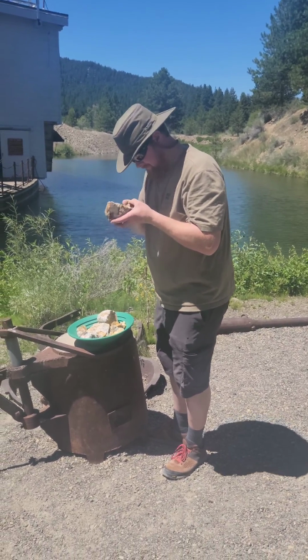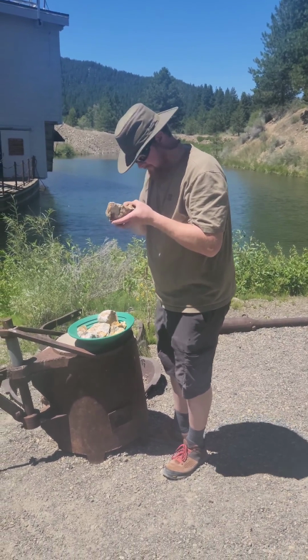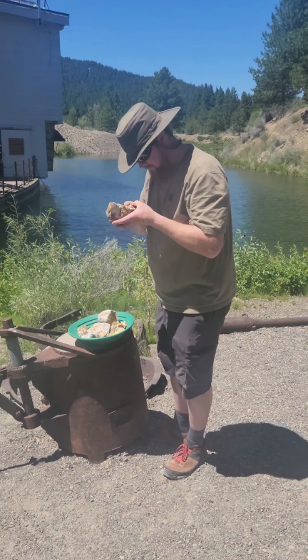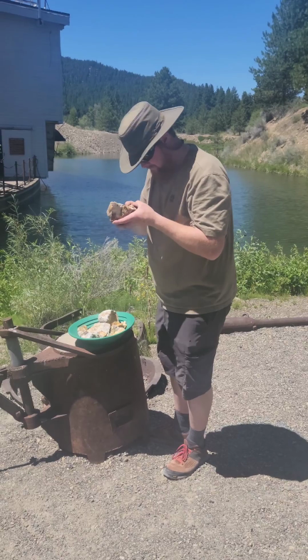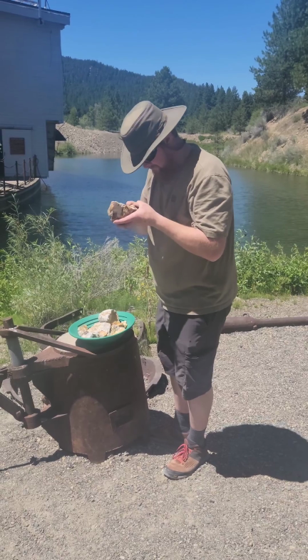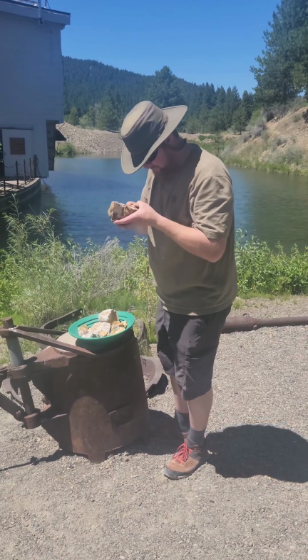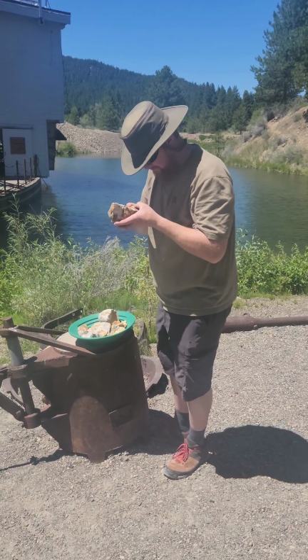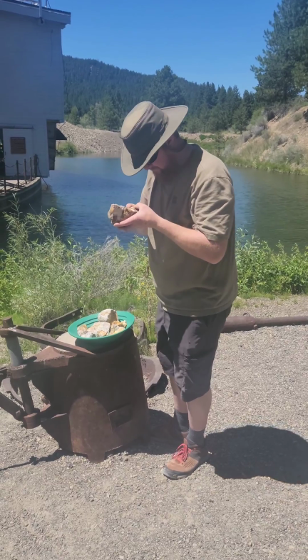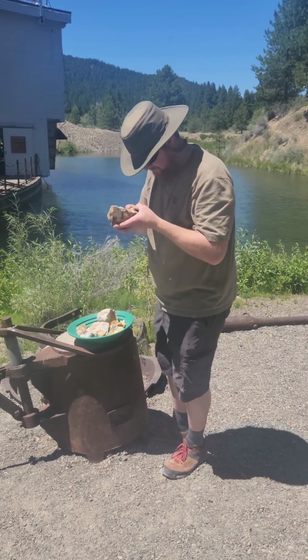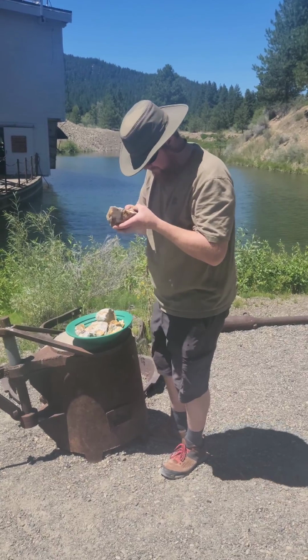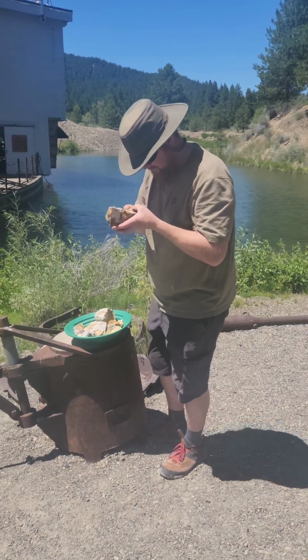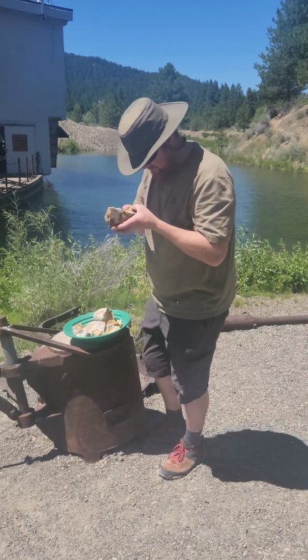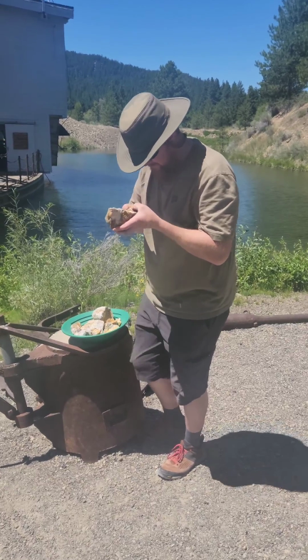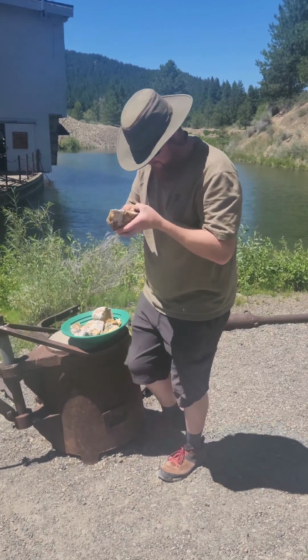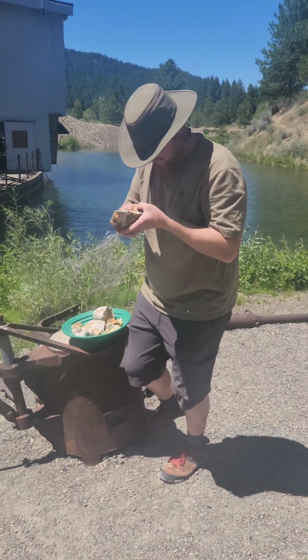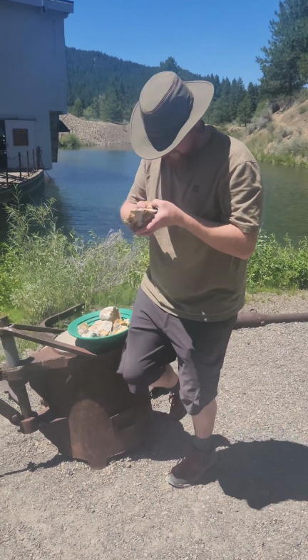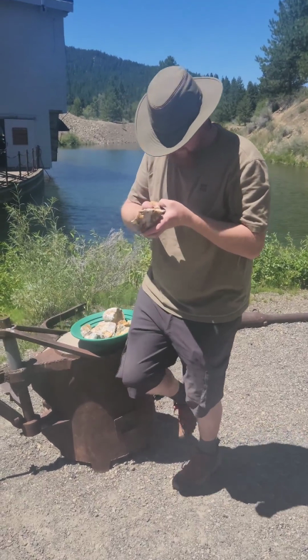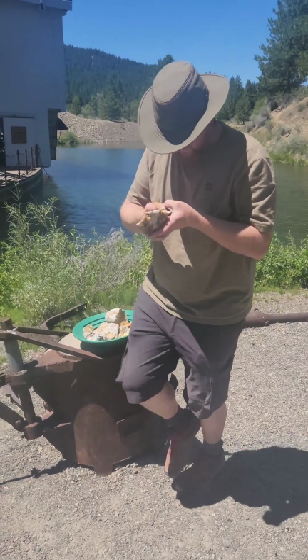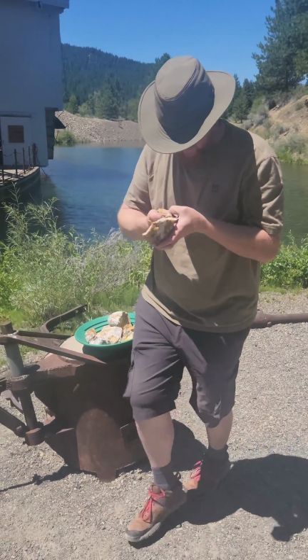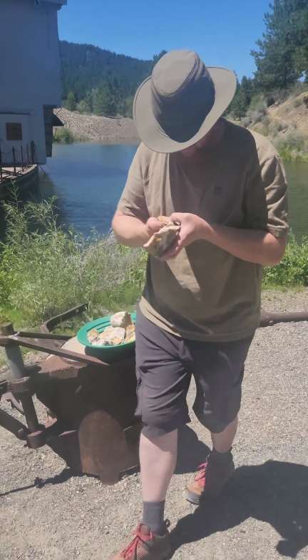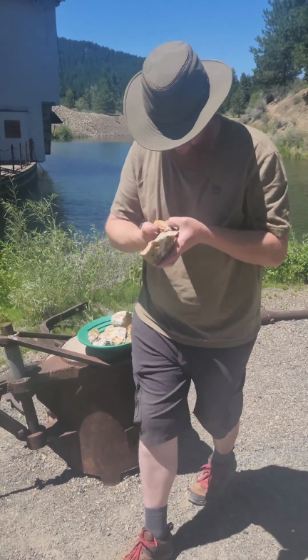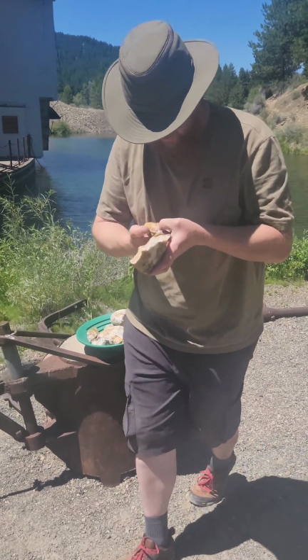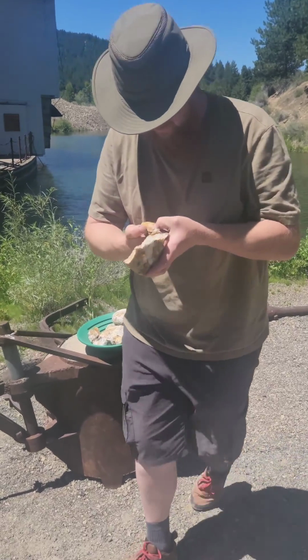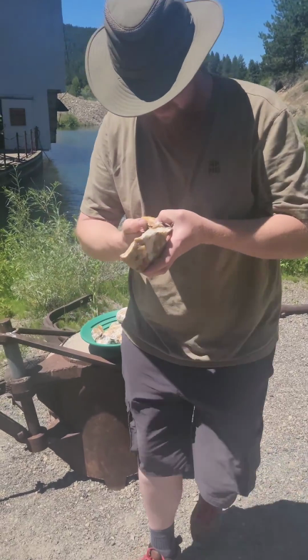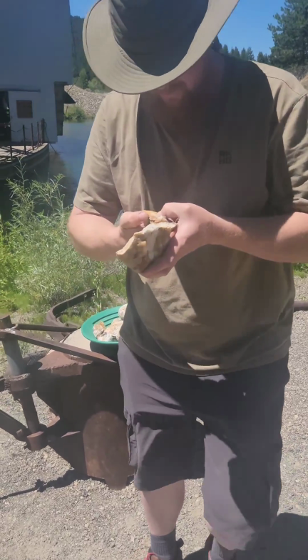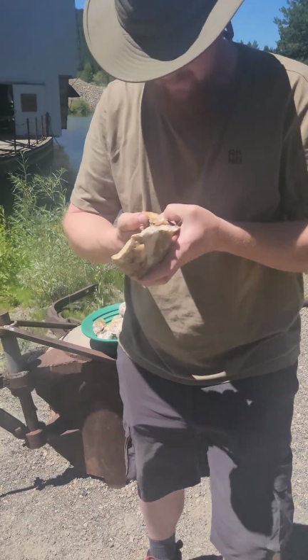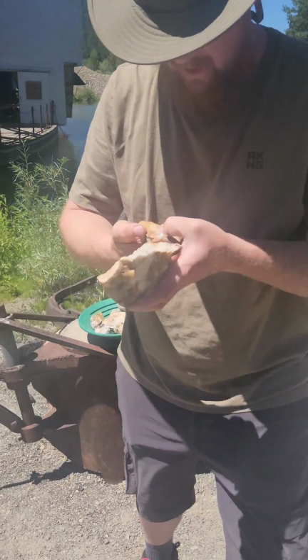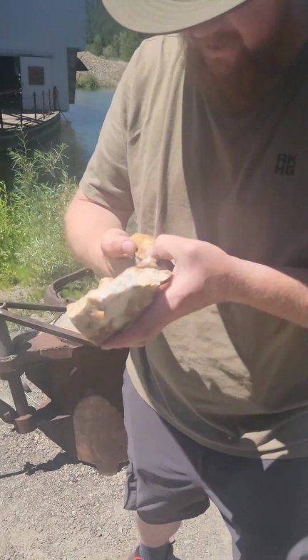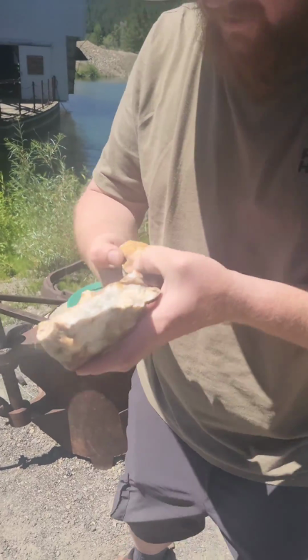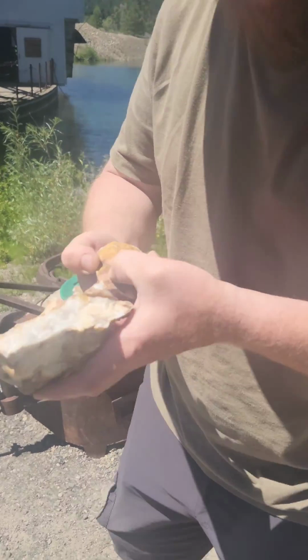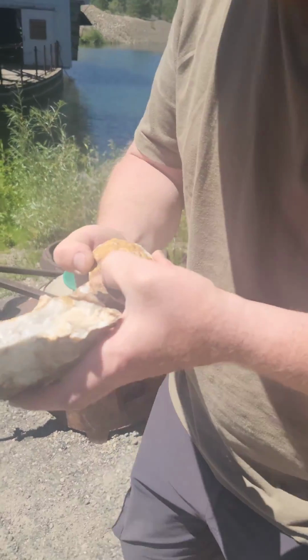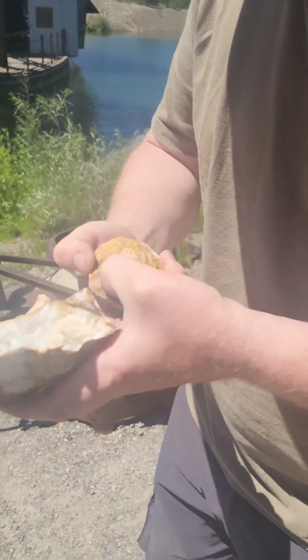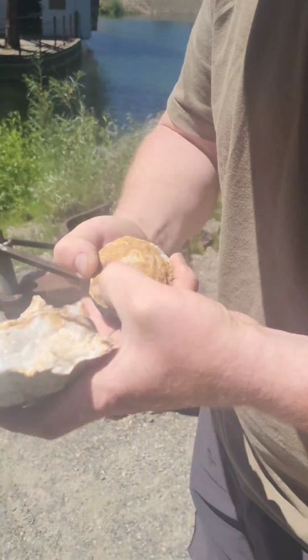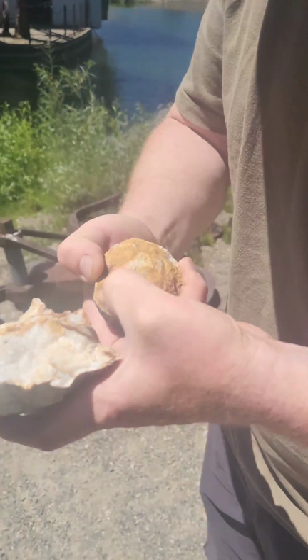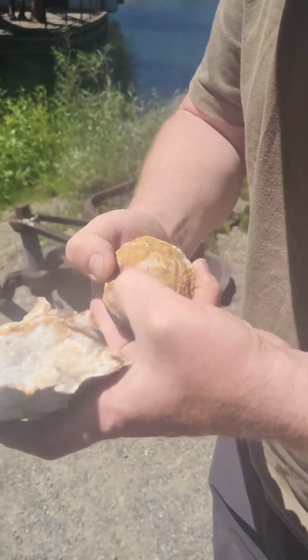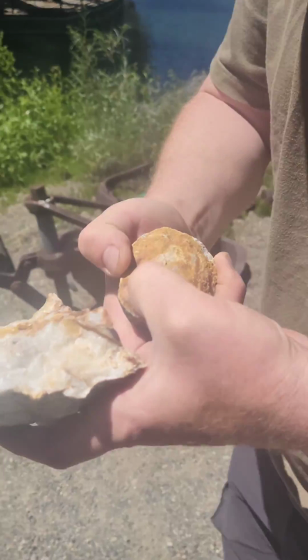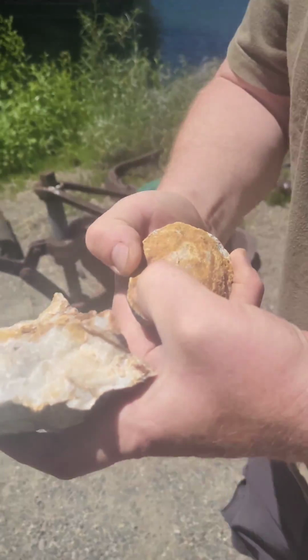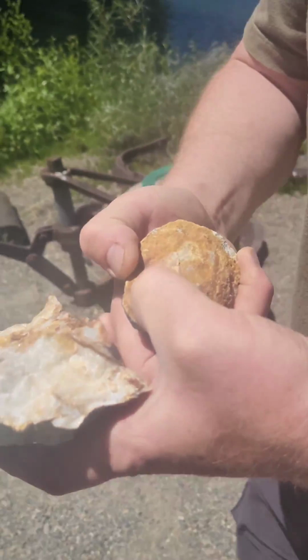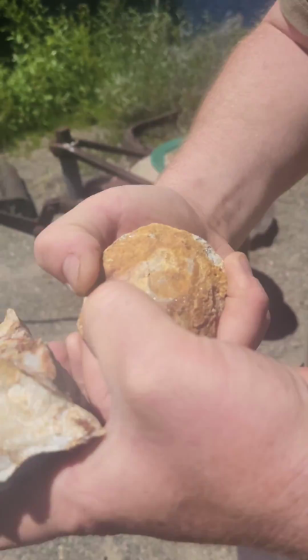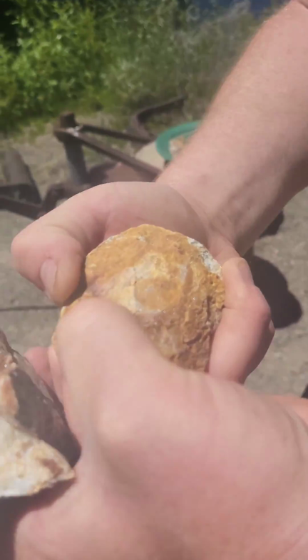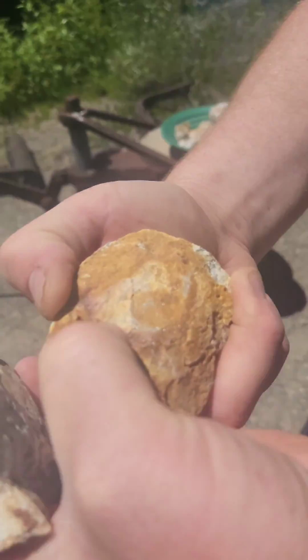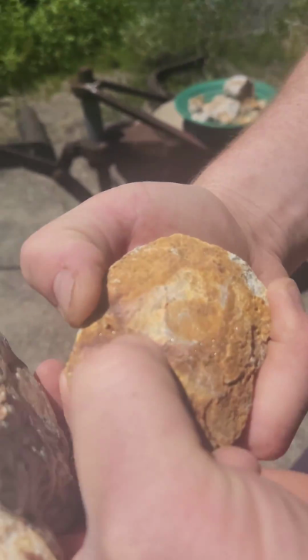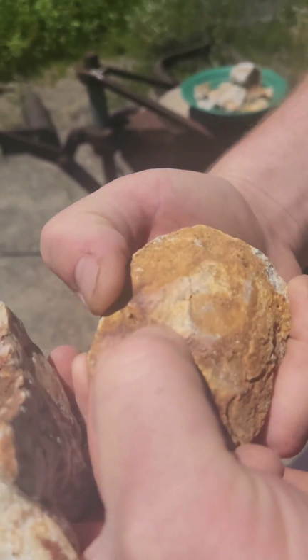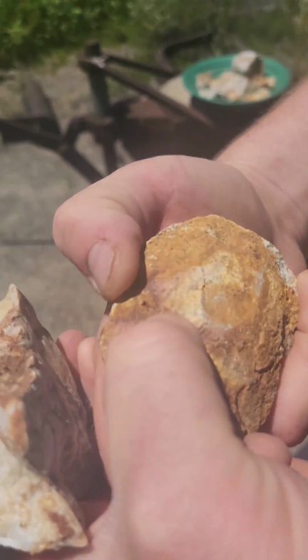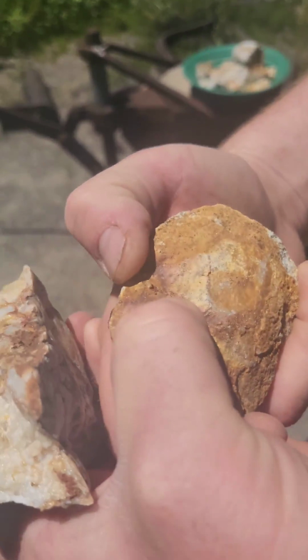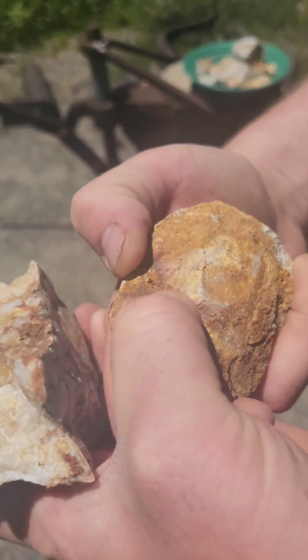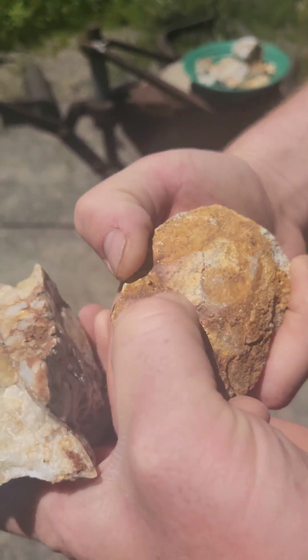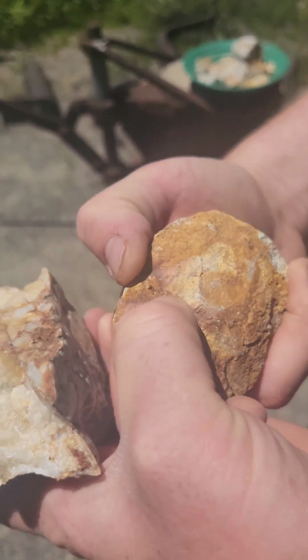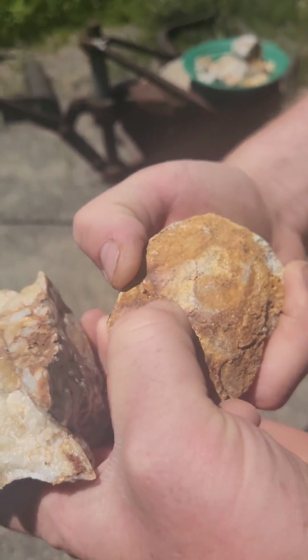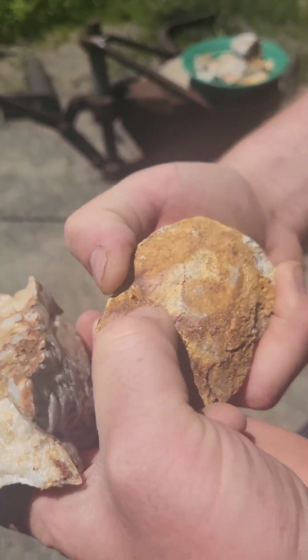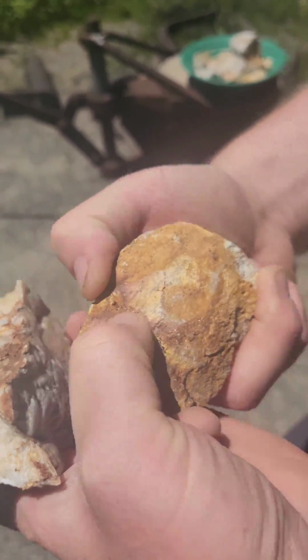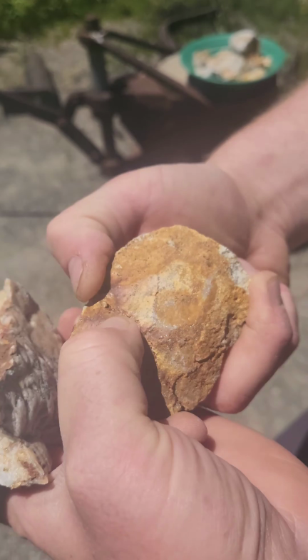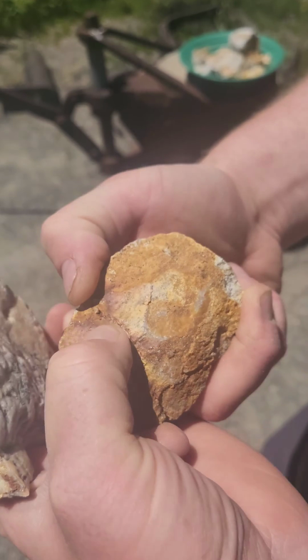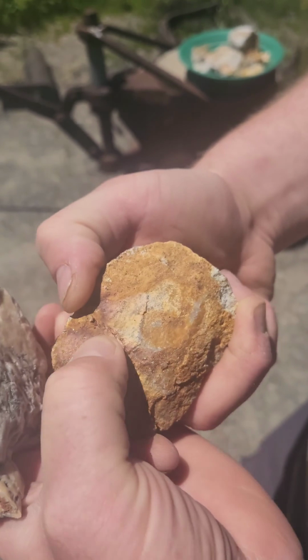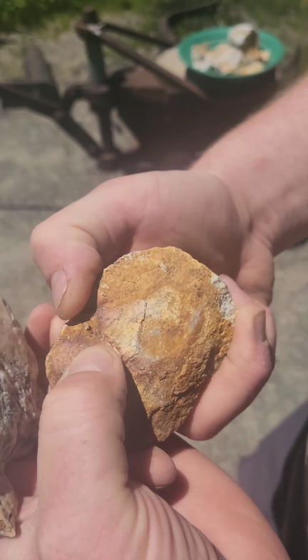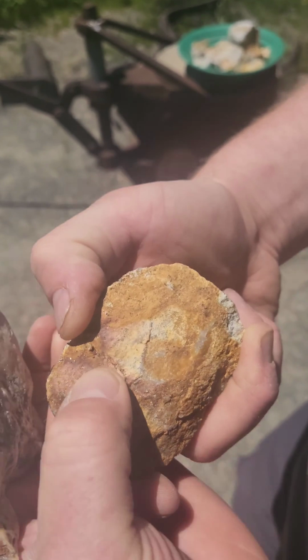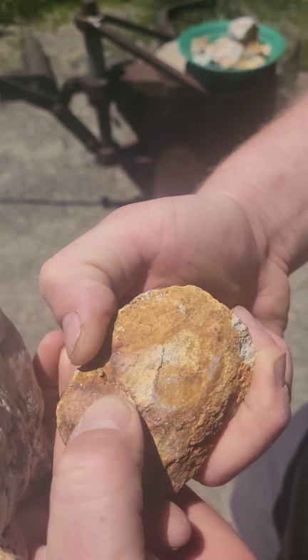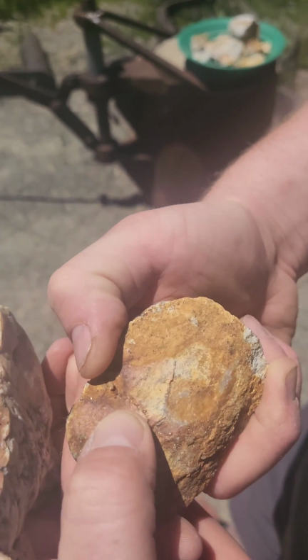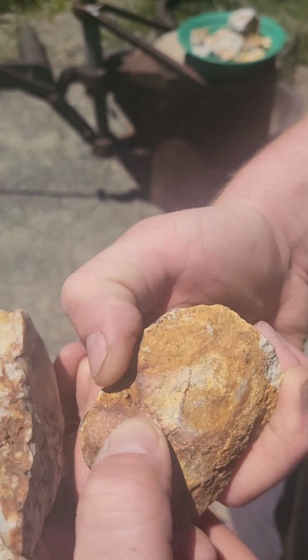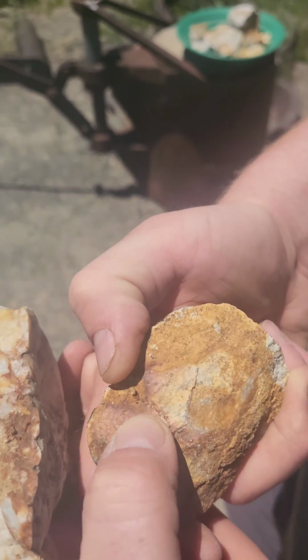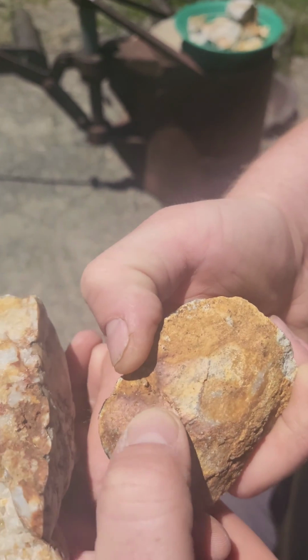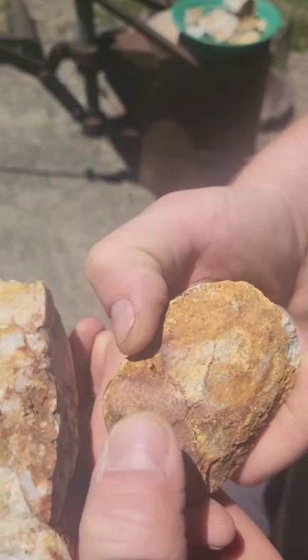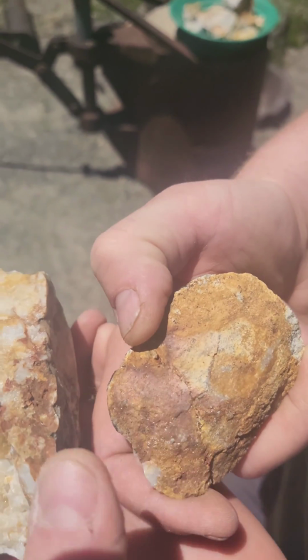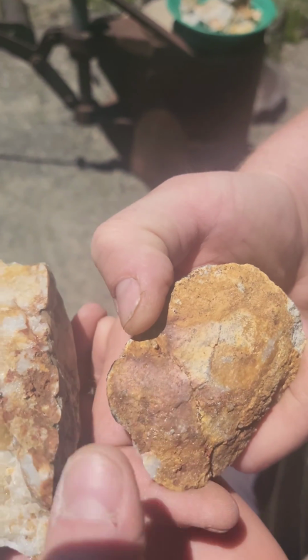You're just admiring your finds. Yeah, look at that — that could be a good chunk of gold right there.